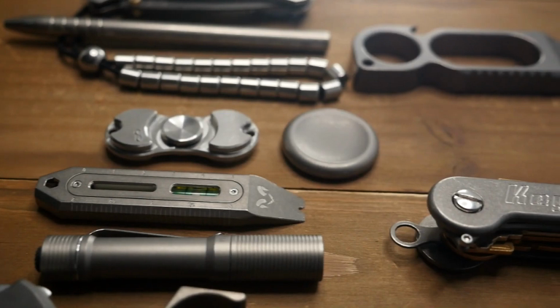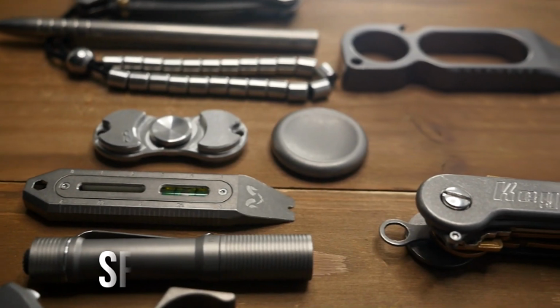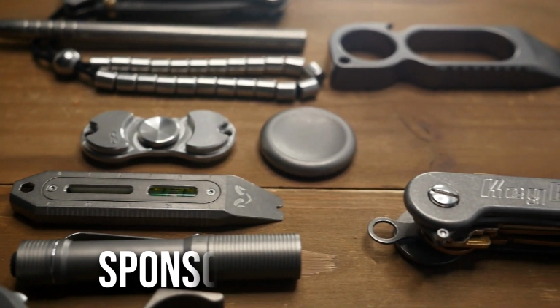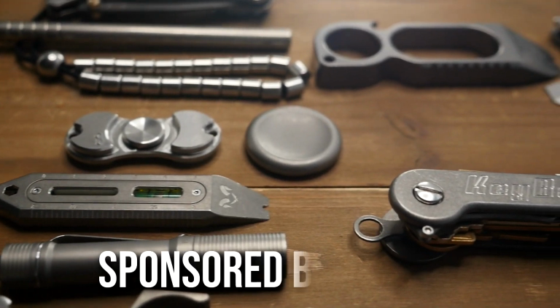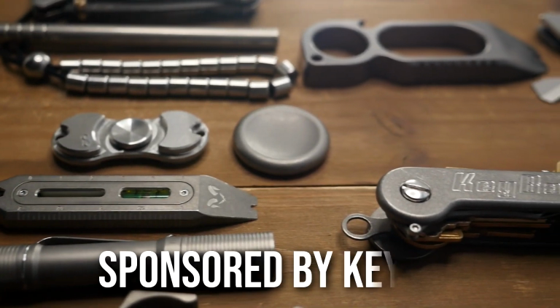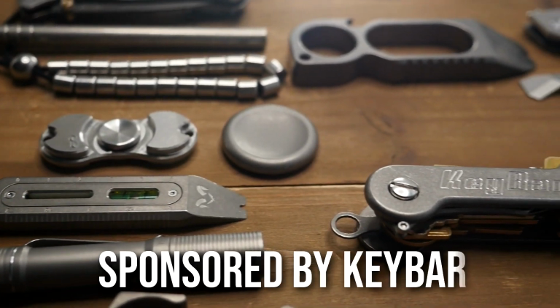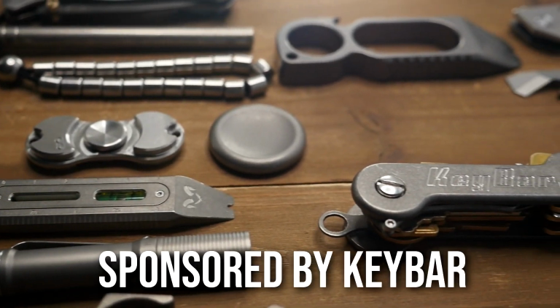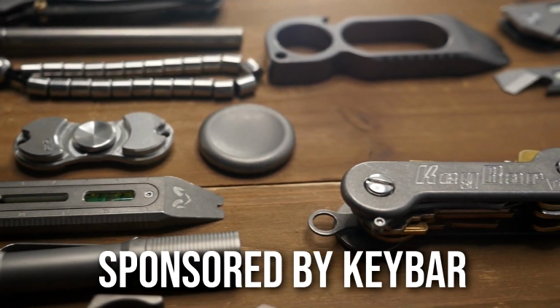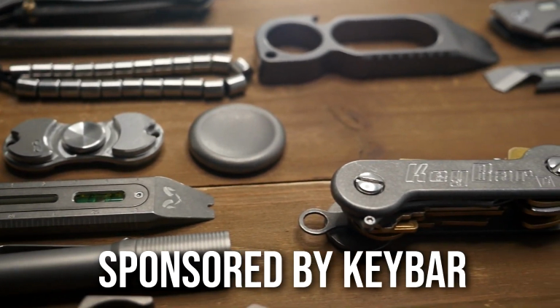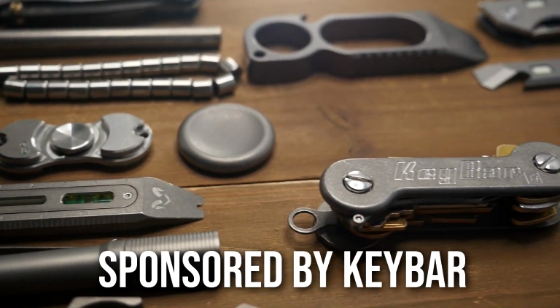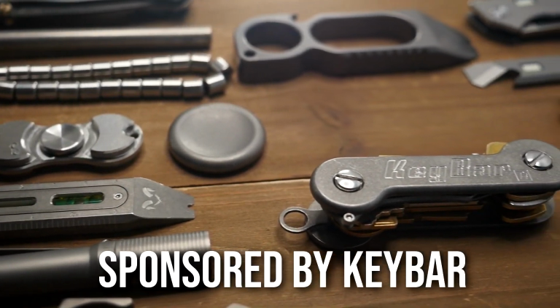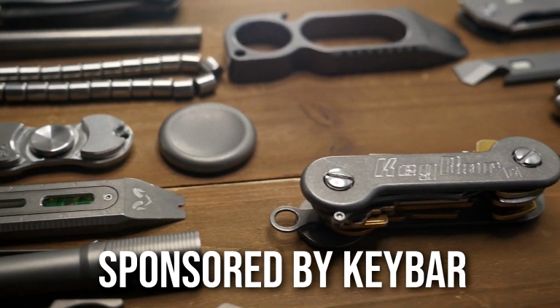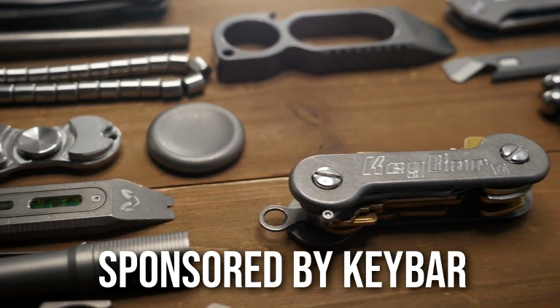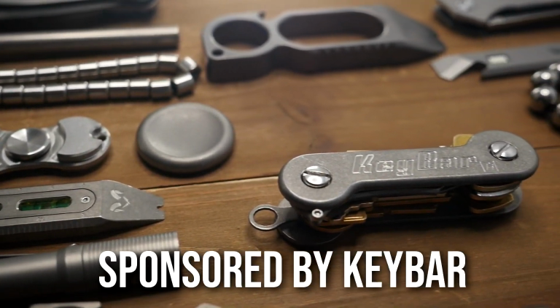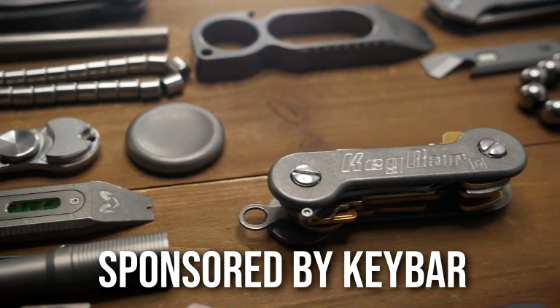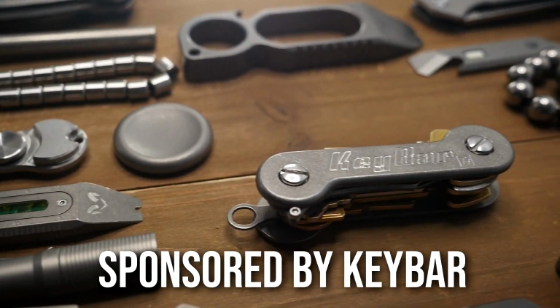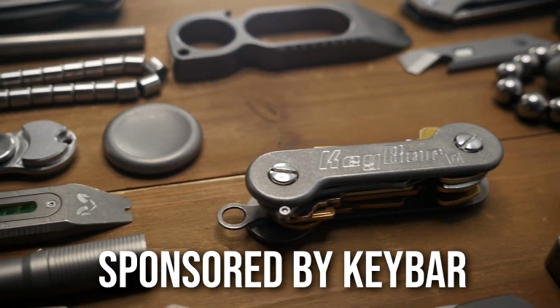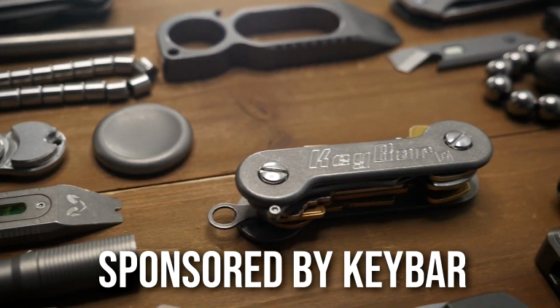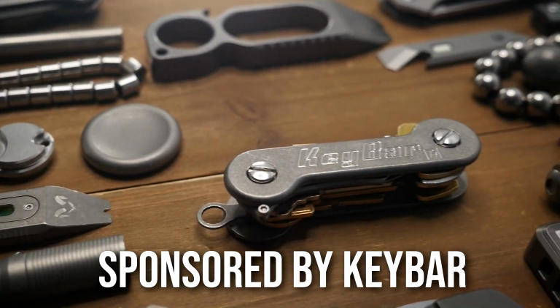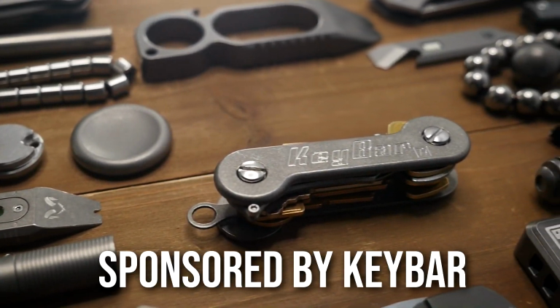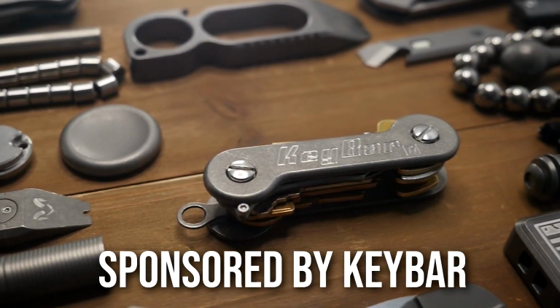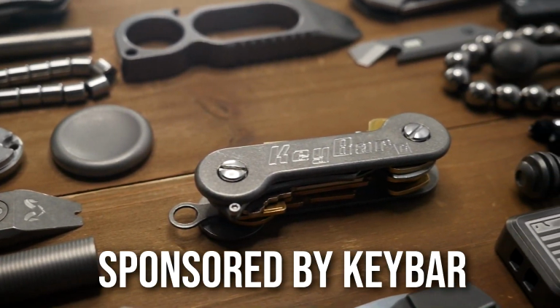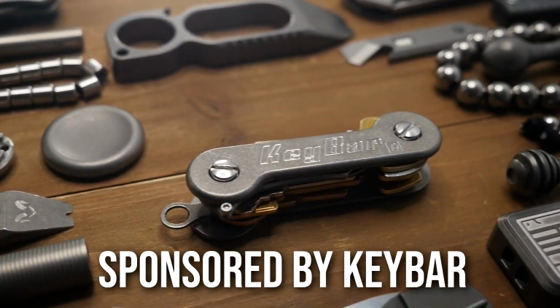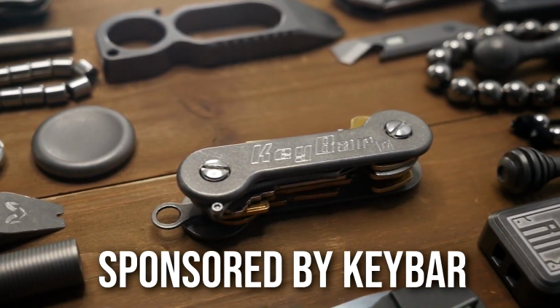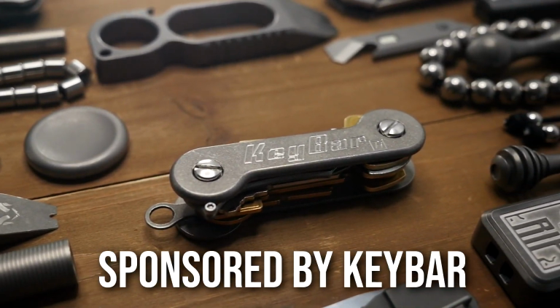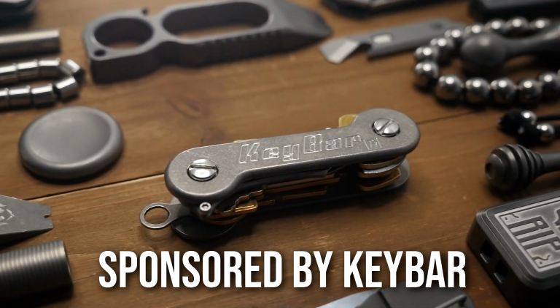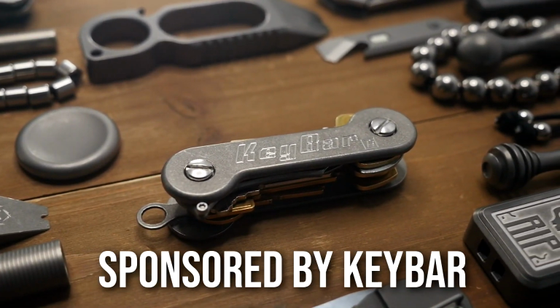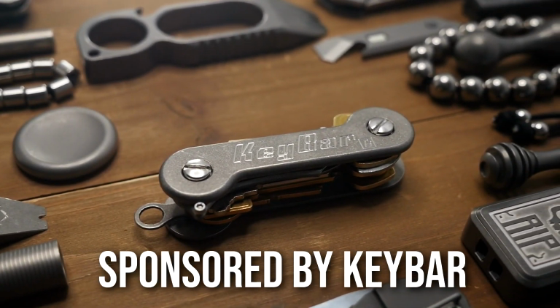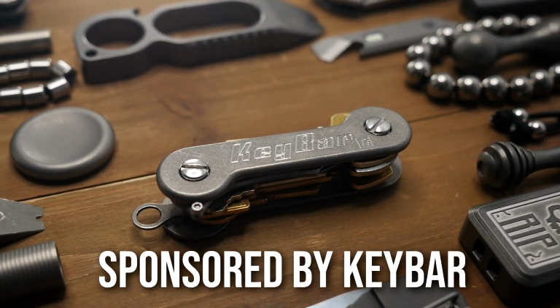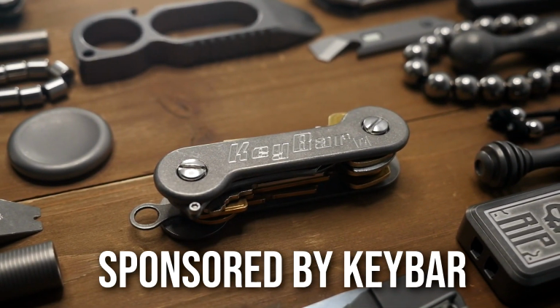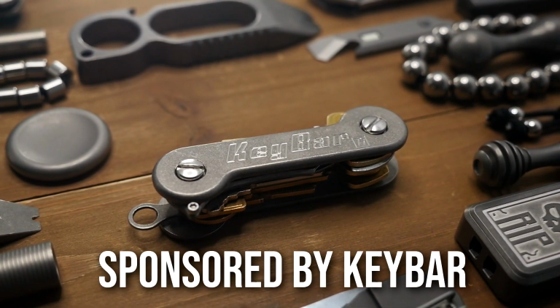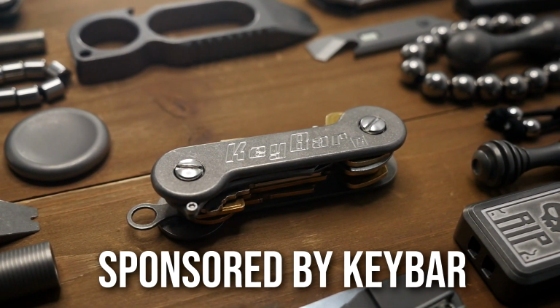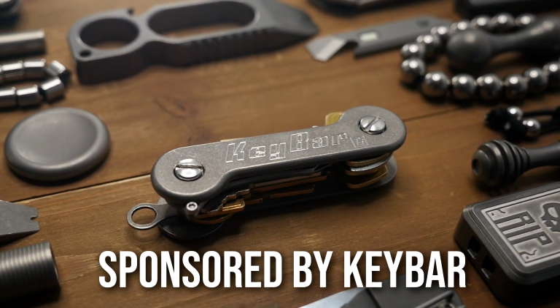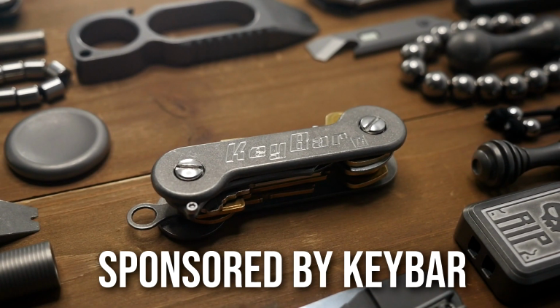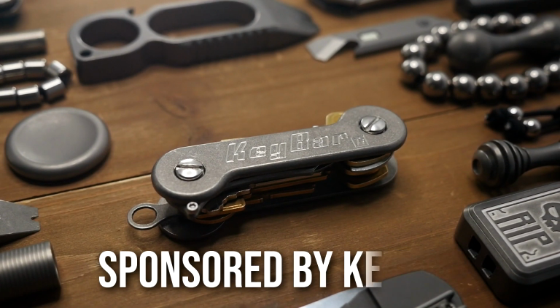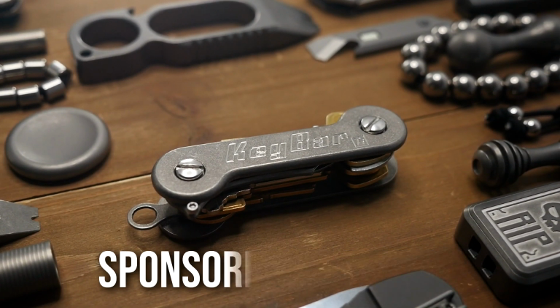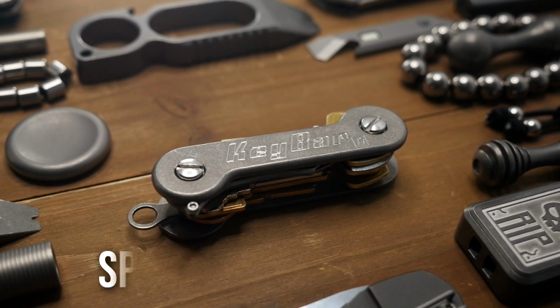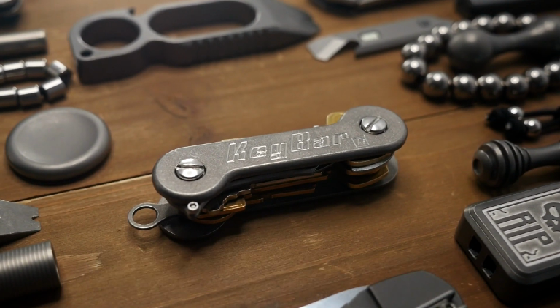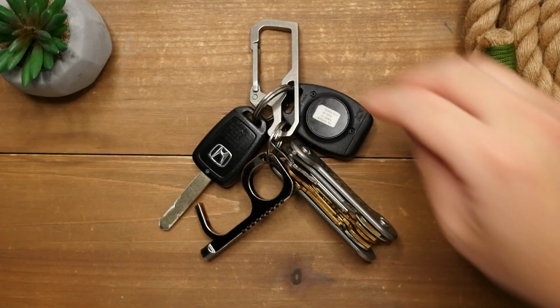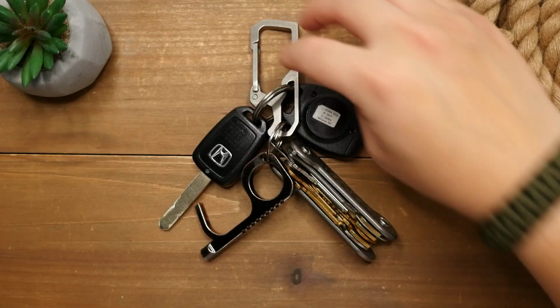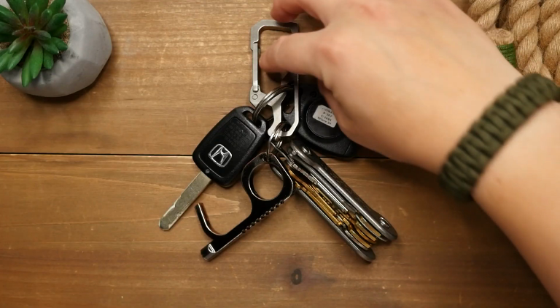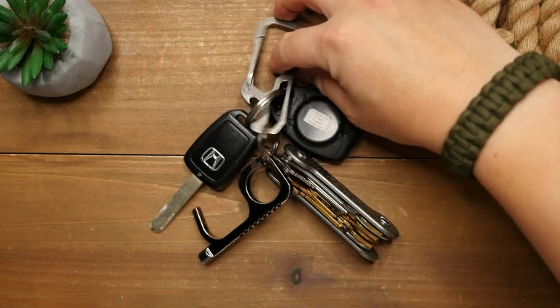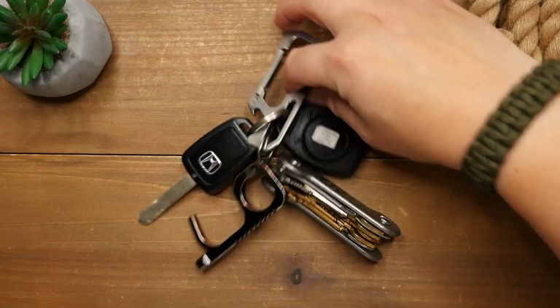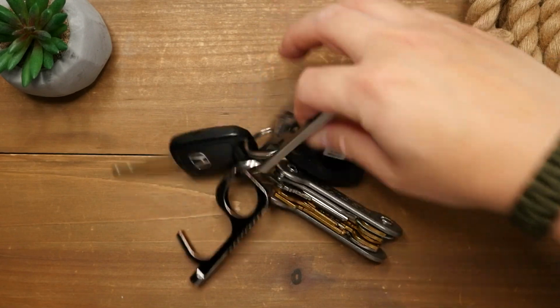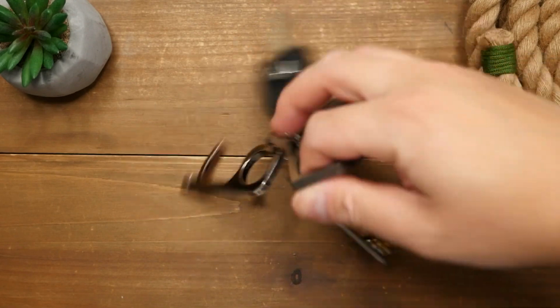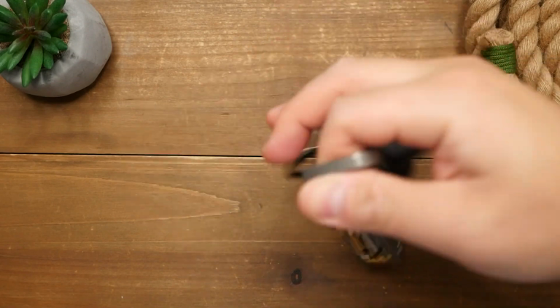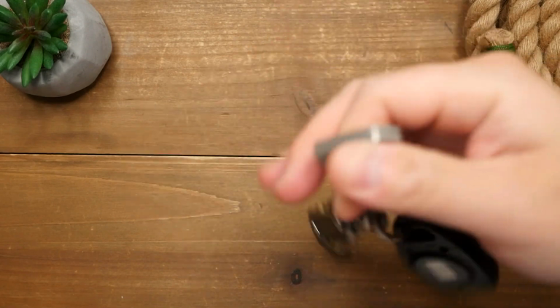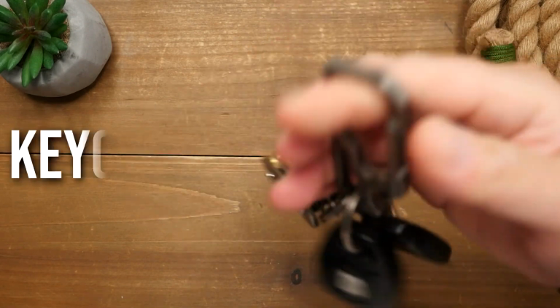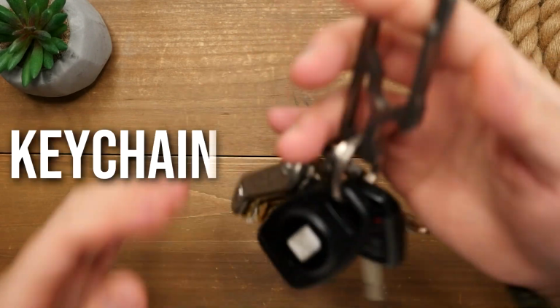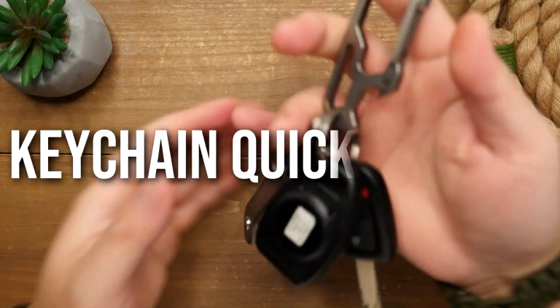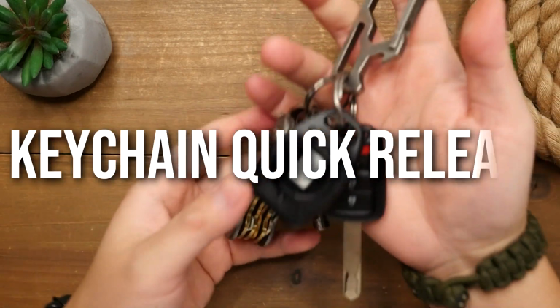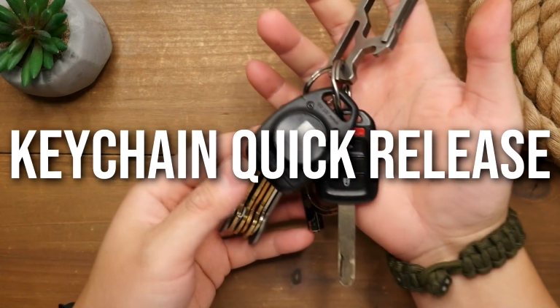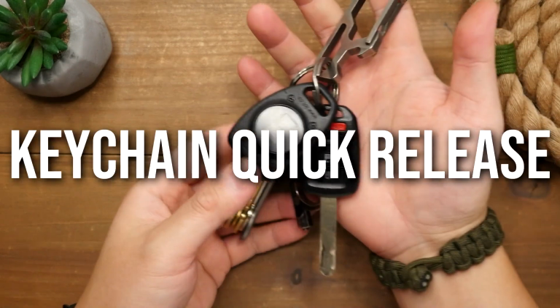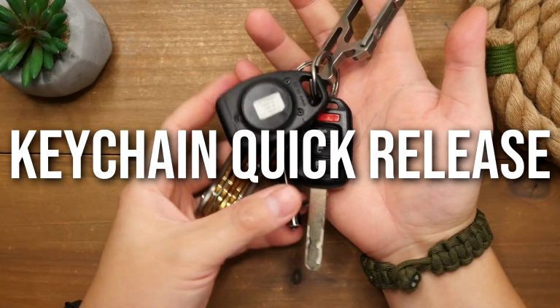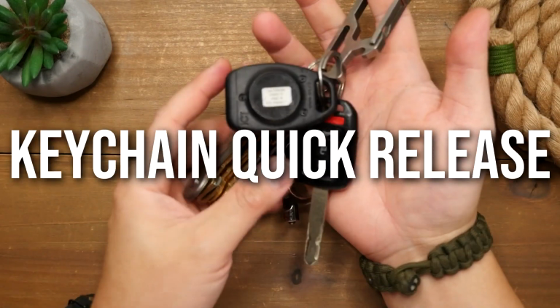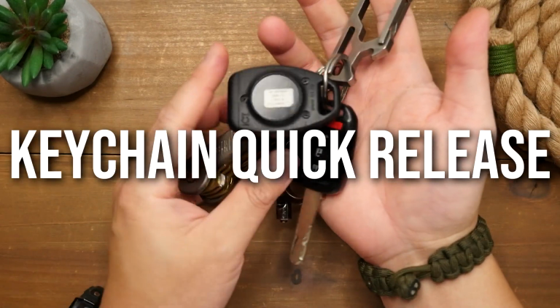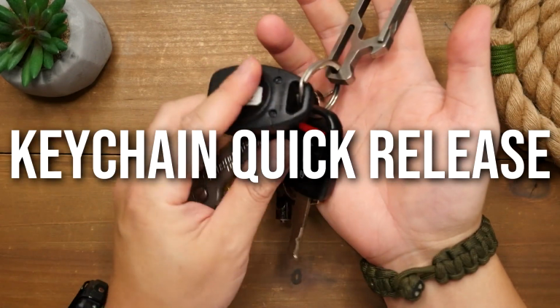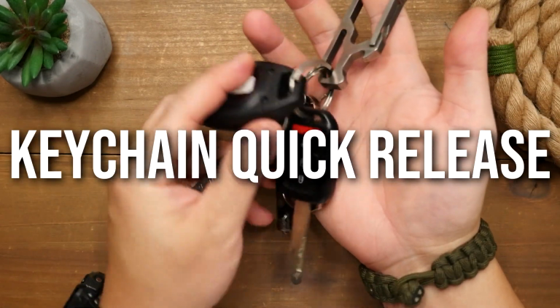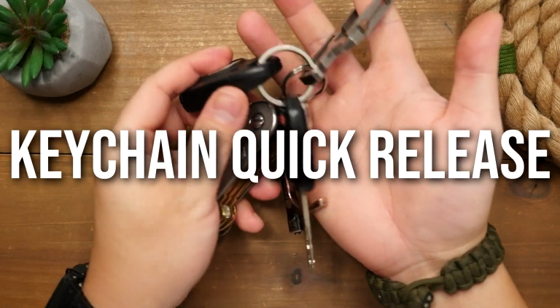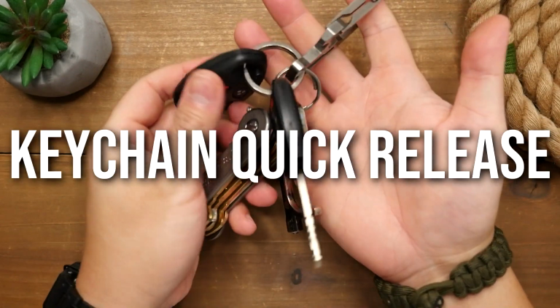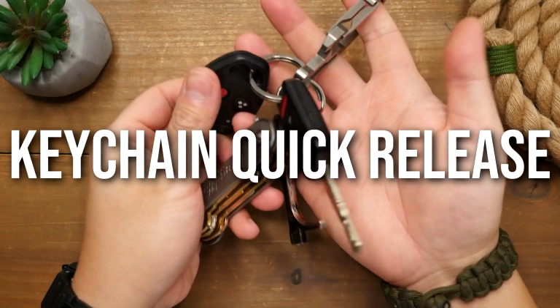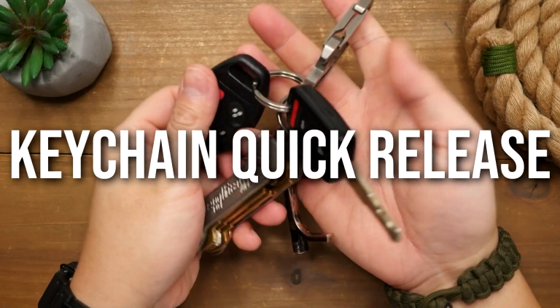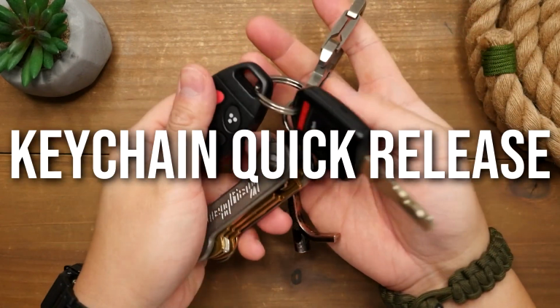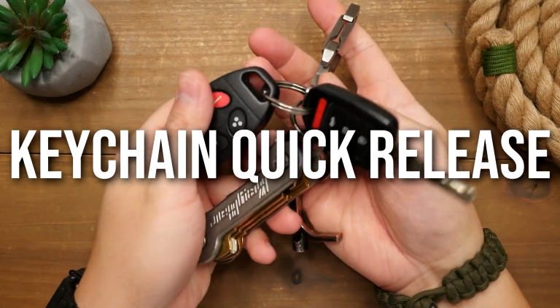This video is brought to you by KeyBar, so stick to the end of the video to learn more. Hey Weavers, Tim here again, and I have a problem.